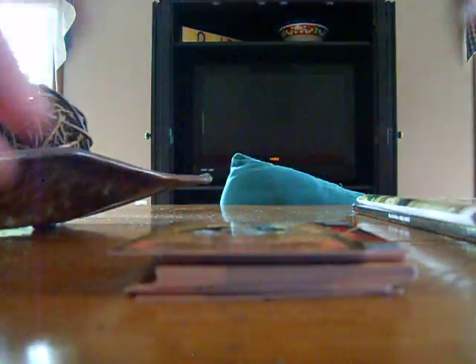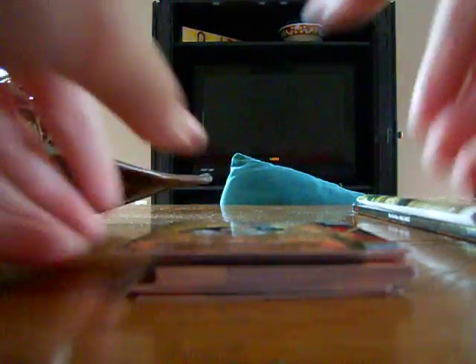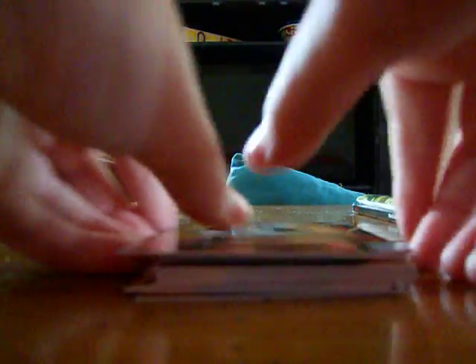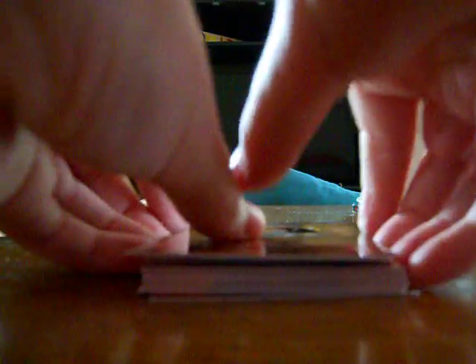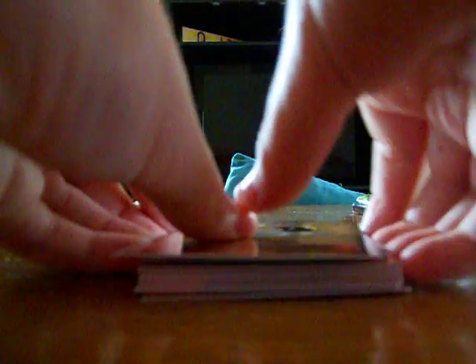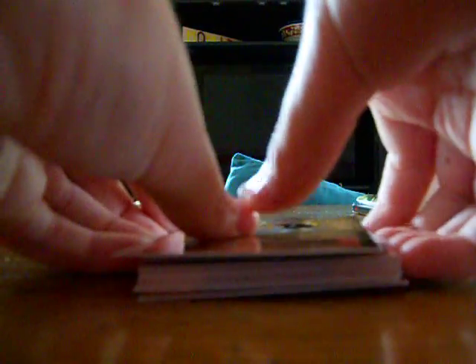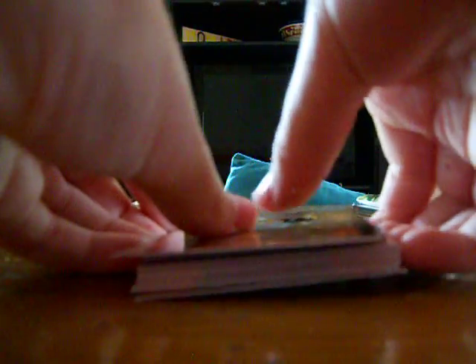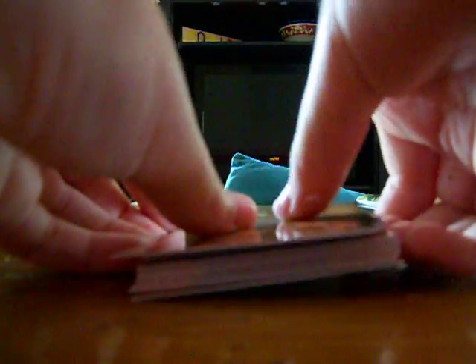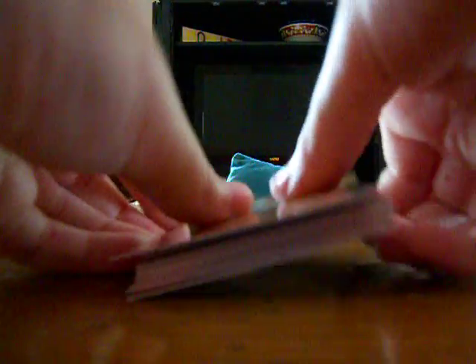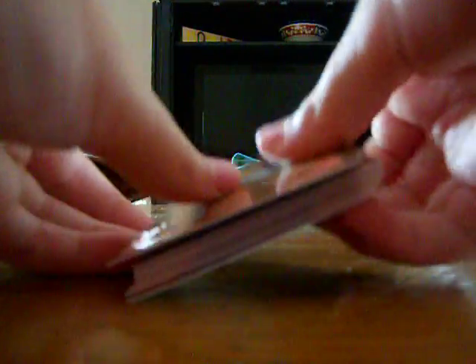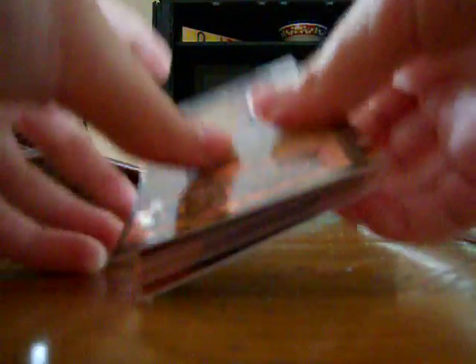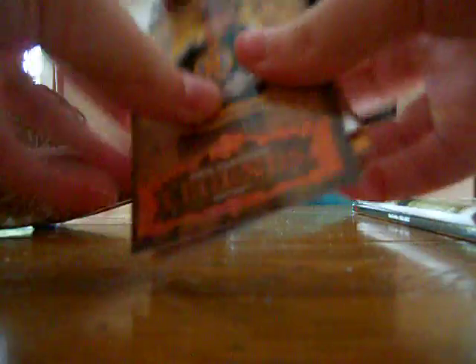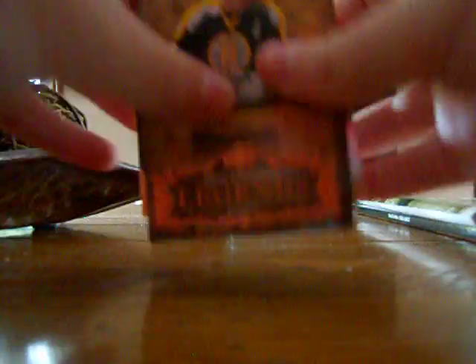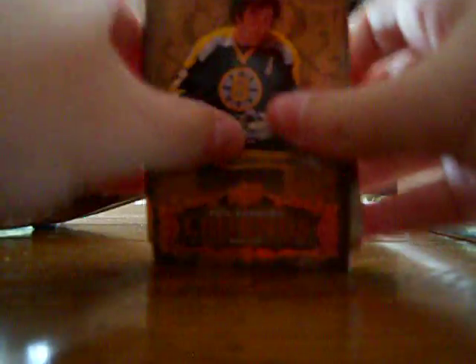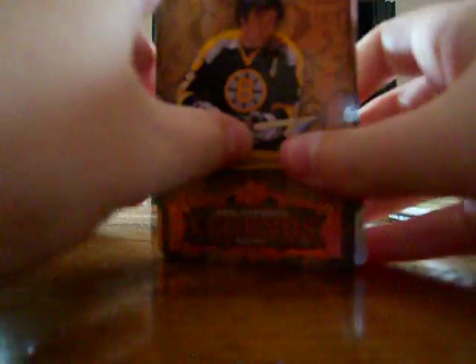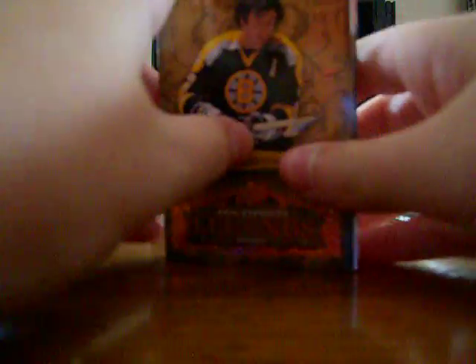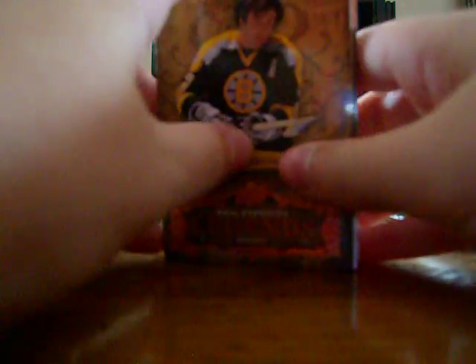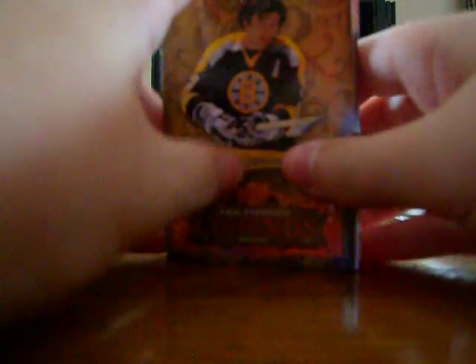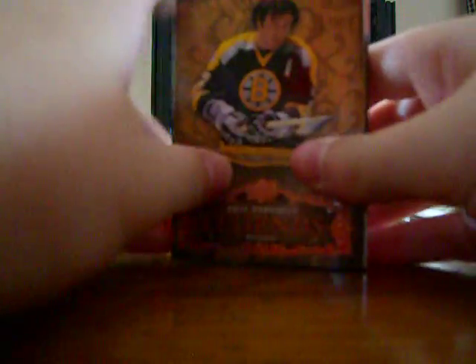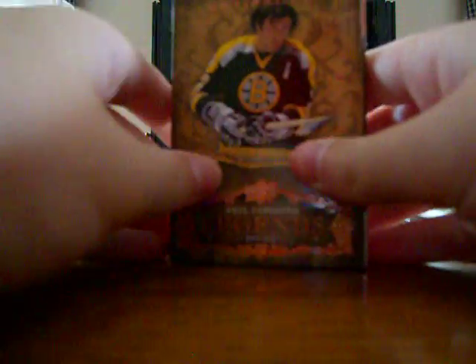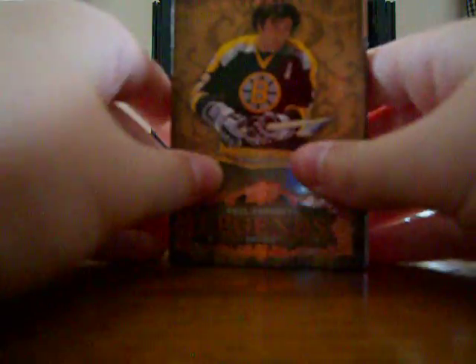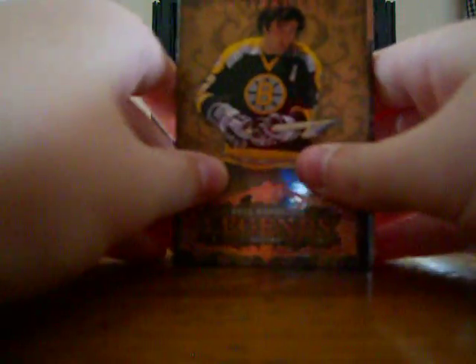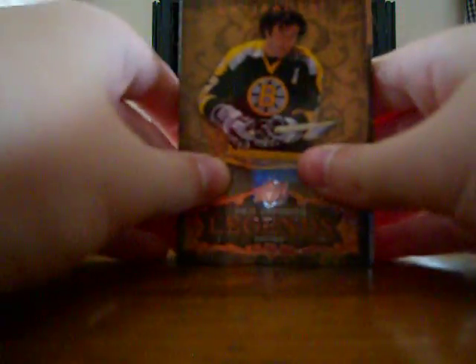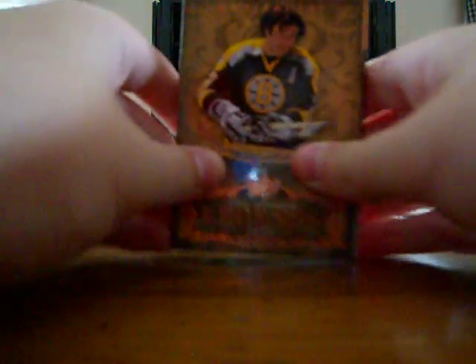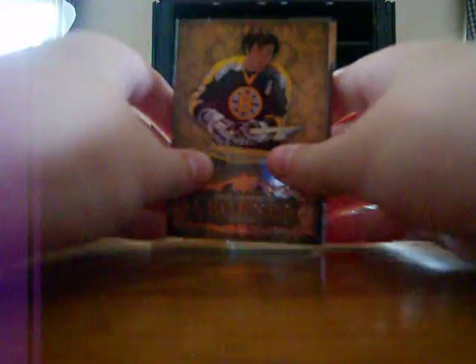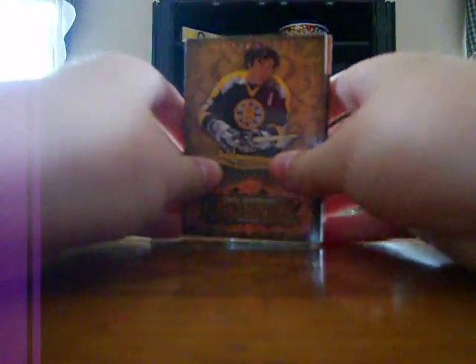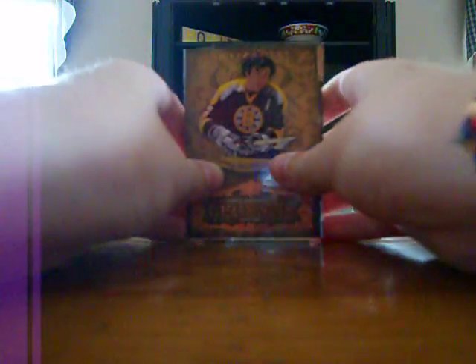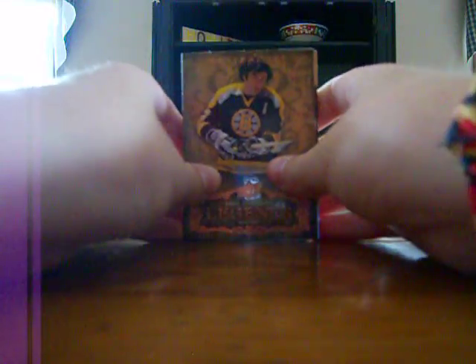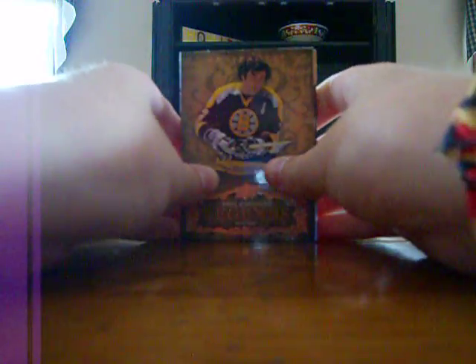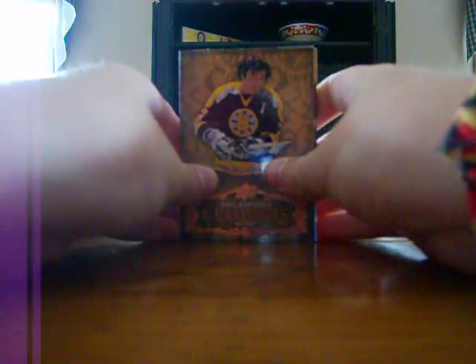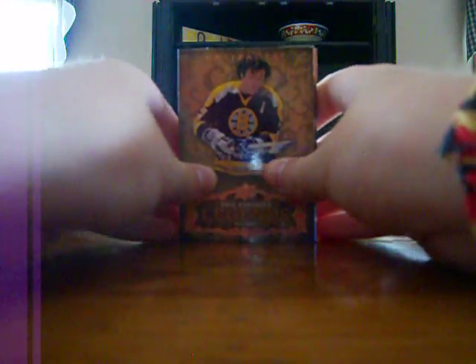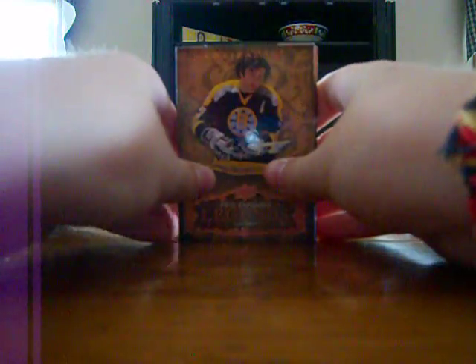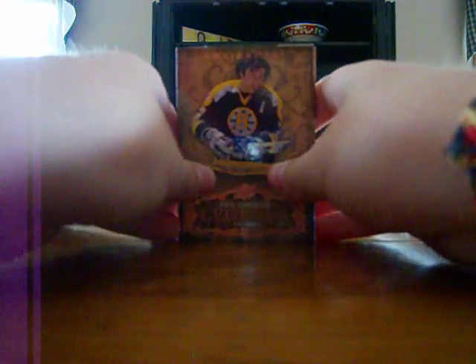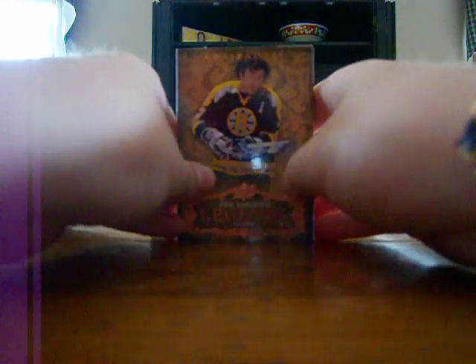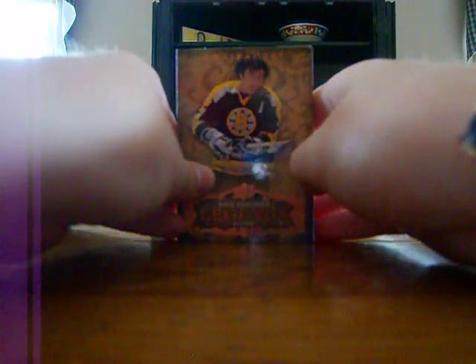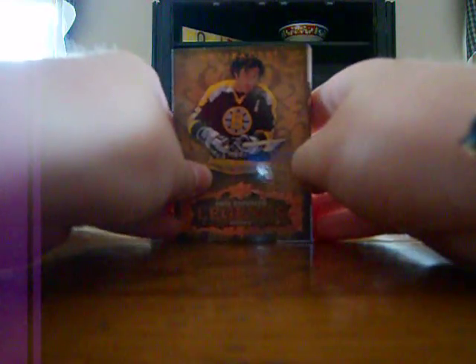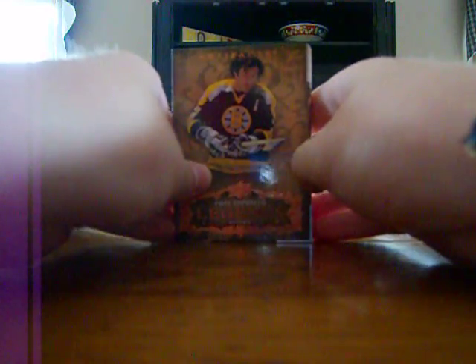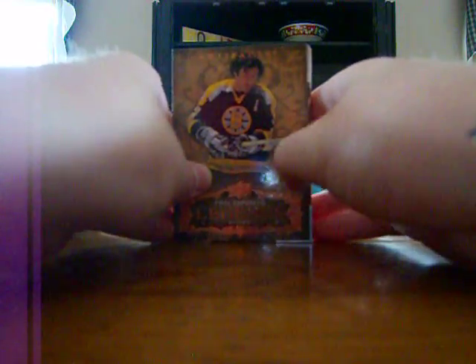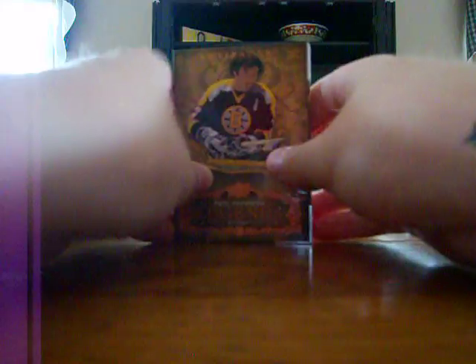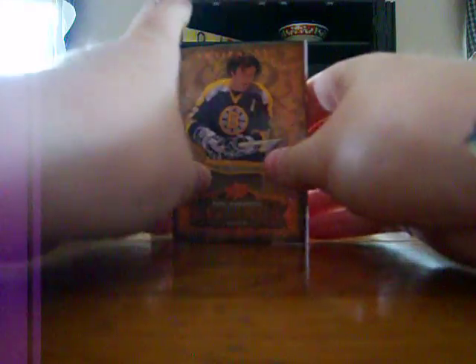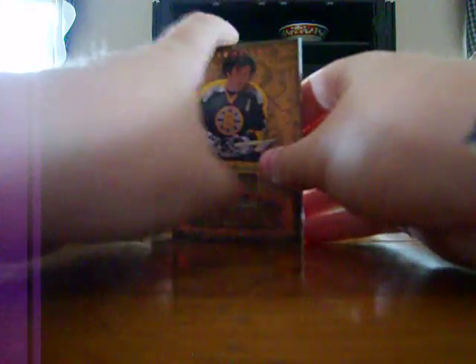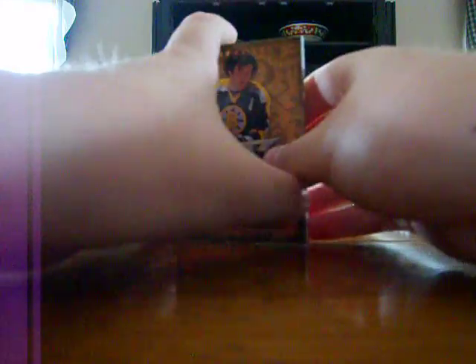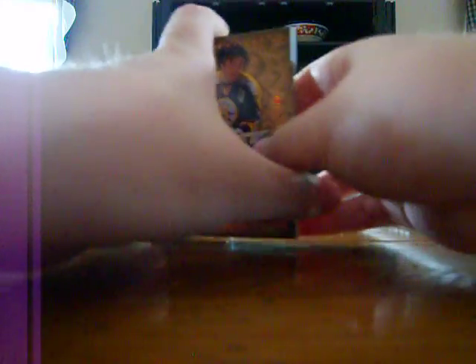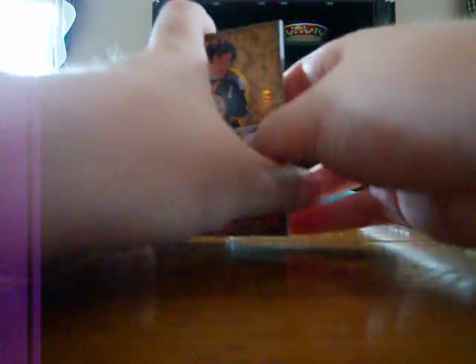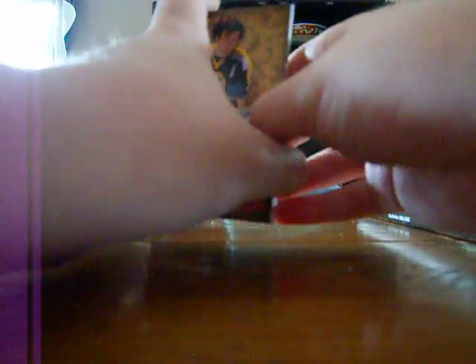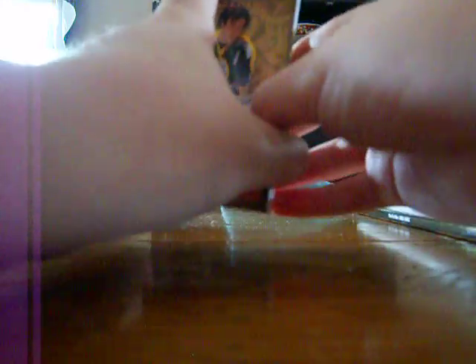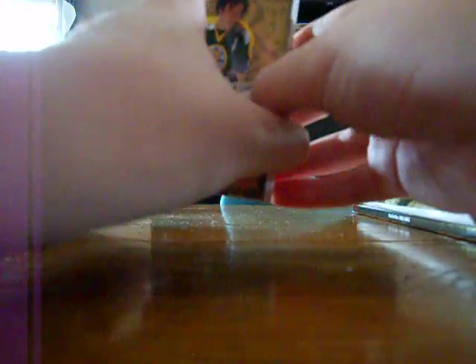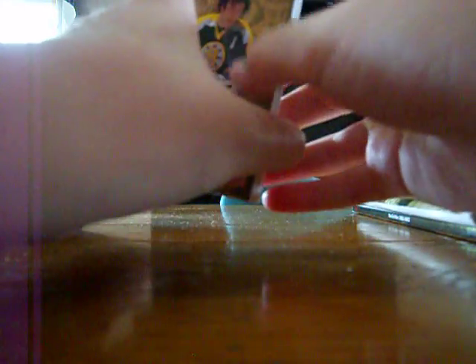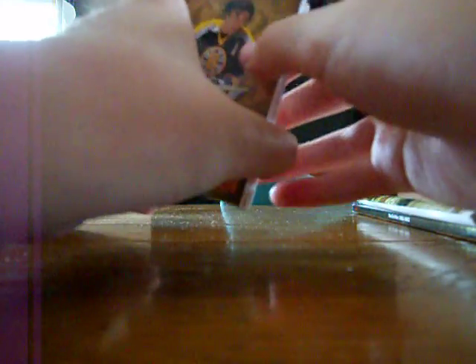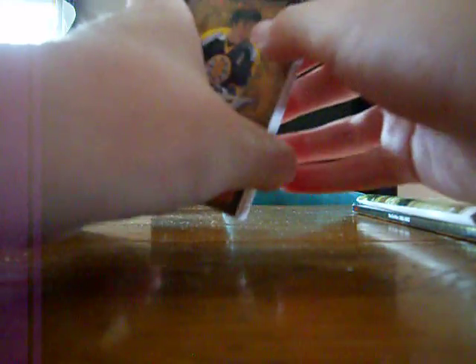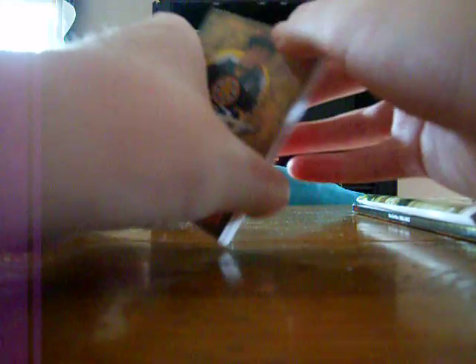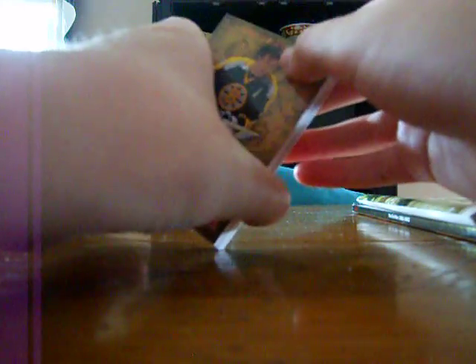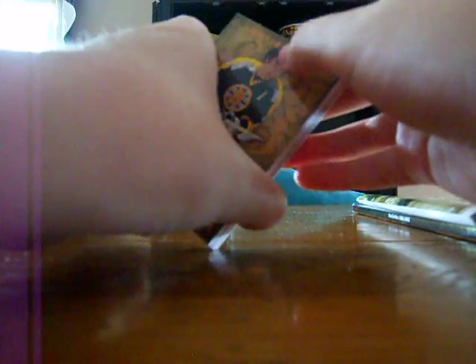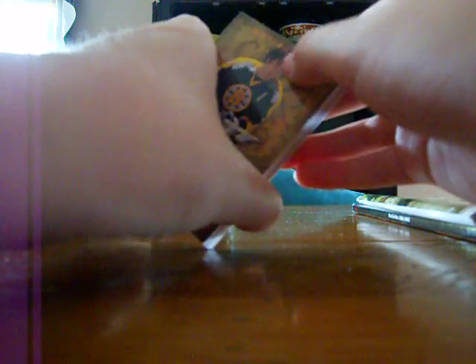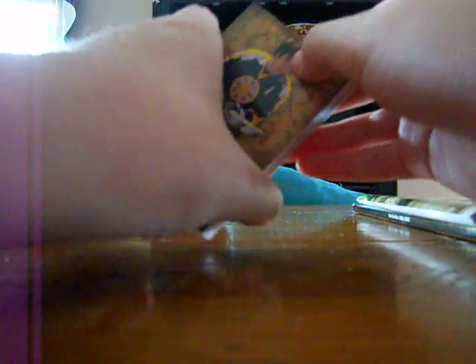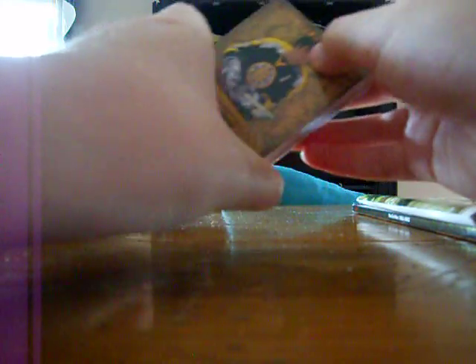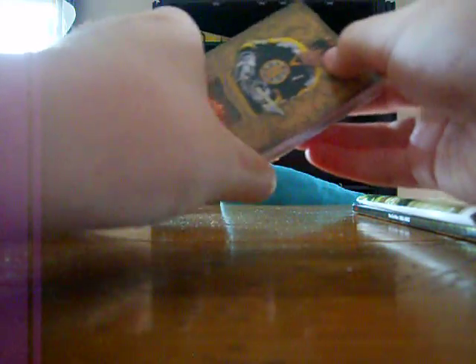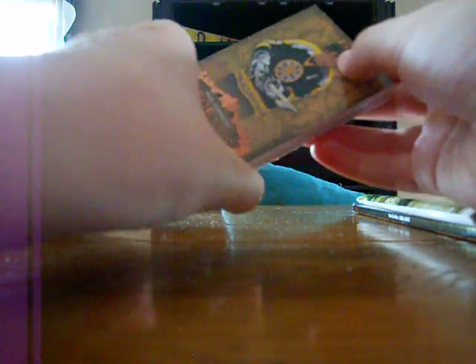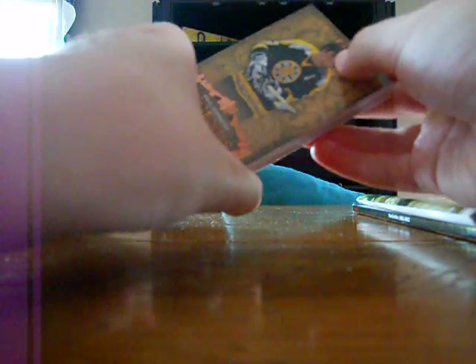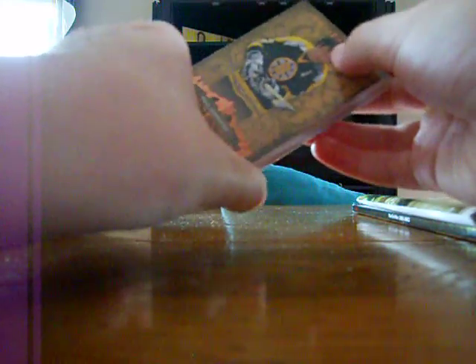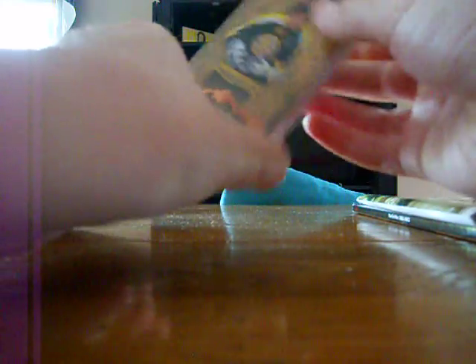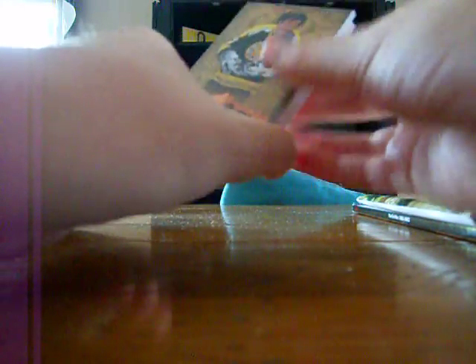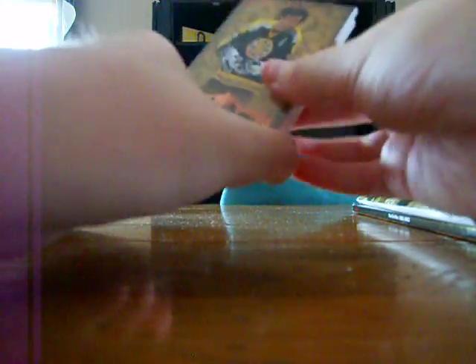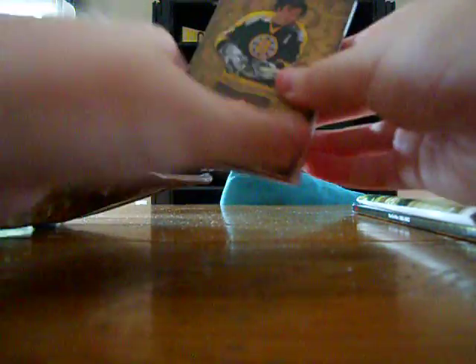Hey guys, Nia here from NYPA Hockey Cards, and I got some packs of 08-09 Artifacts and one separate card.